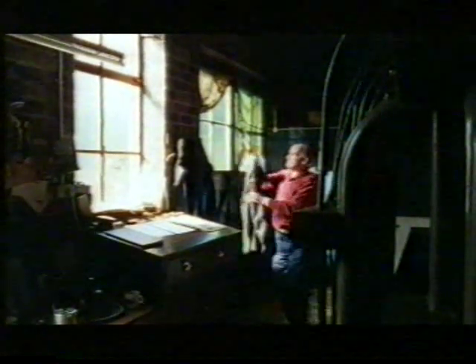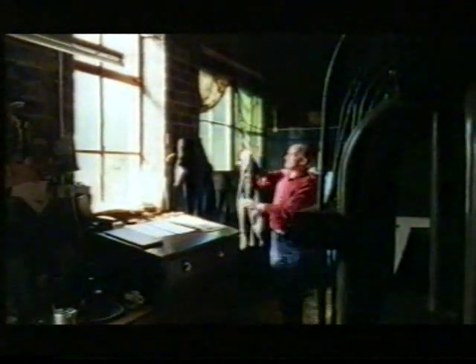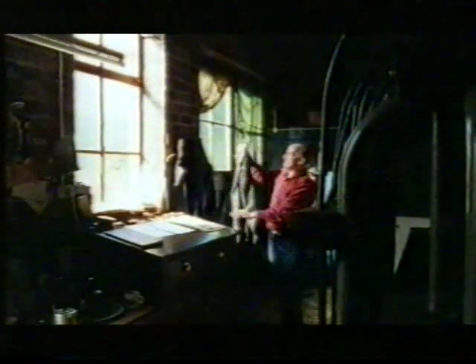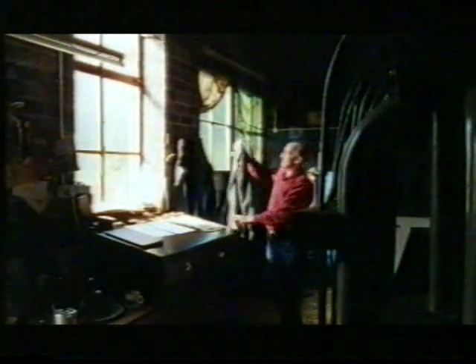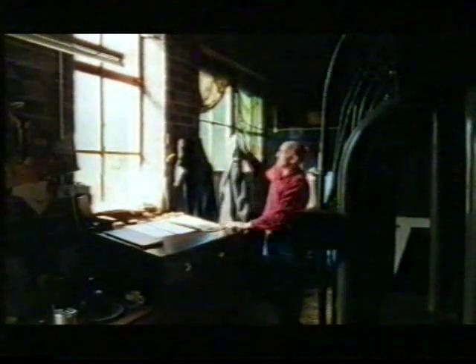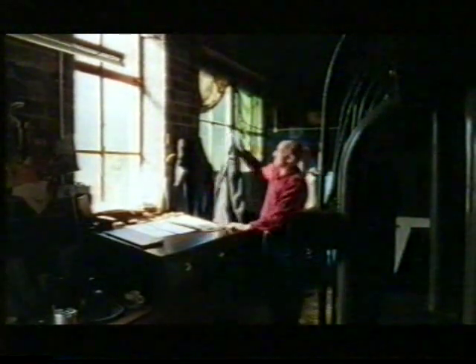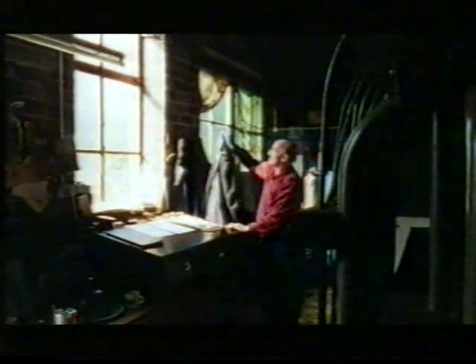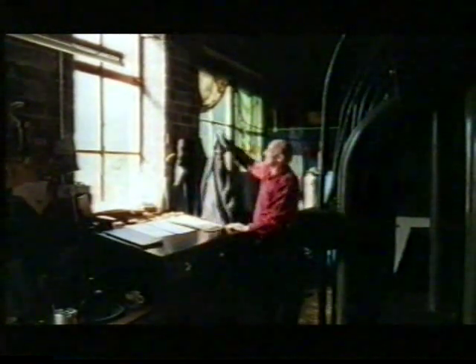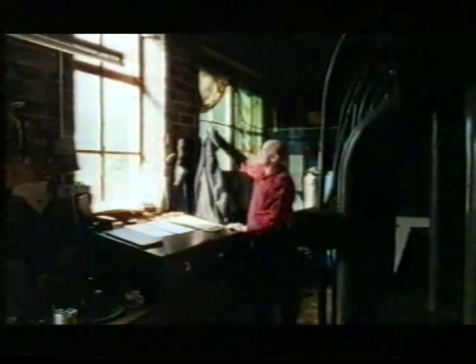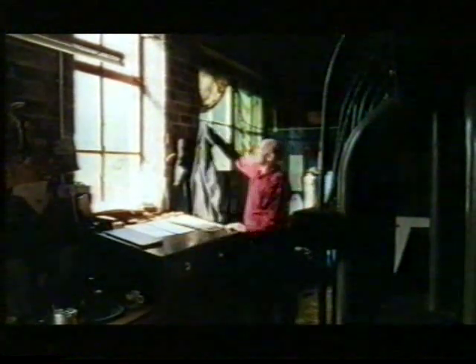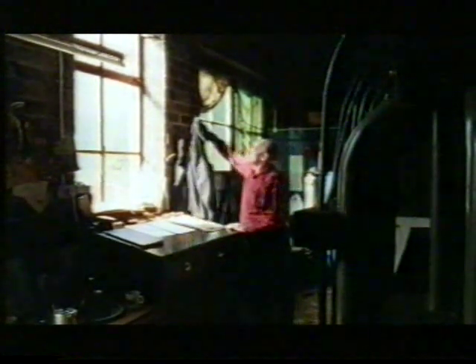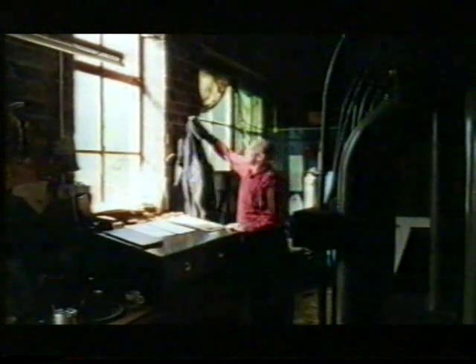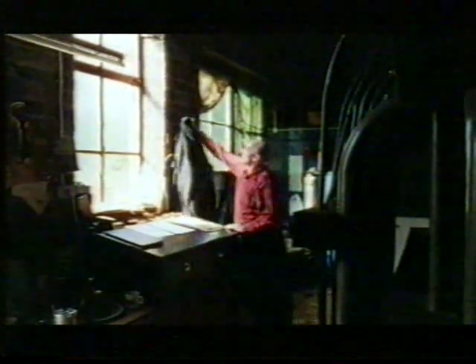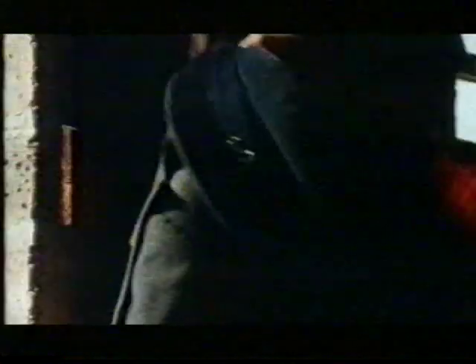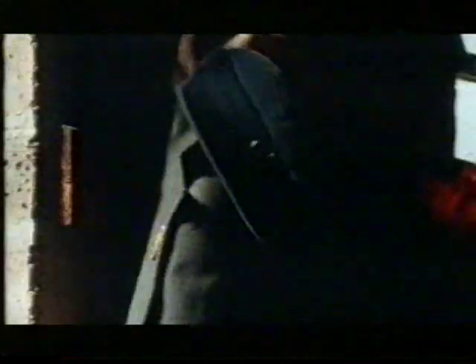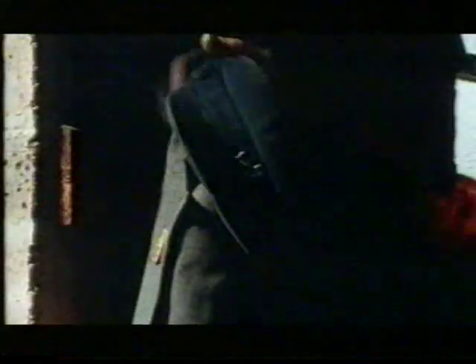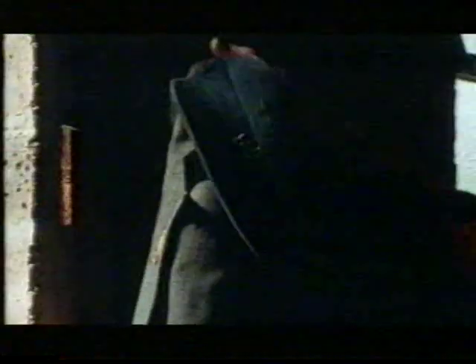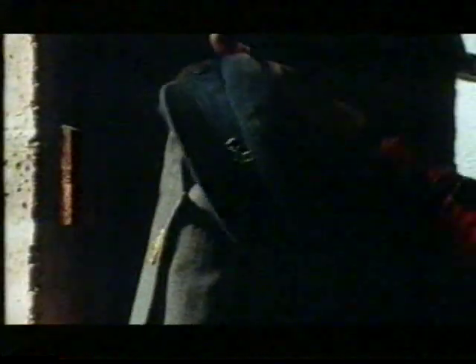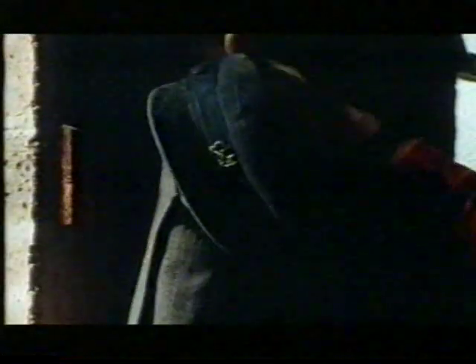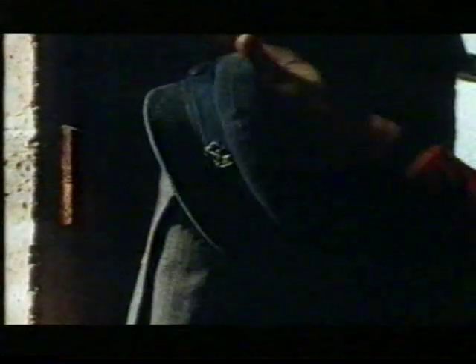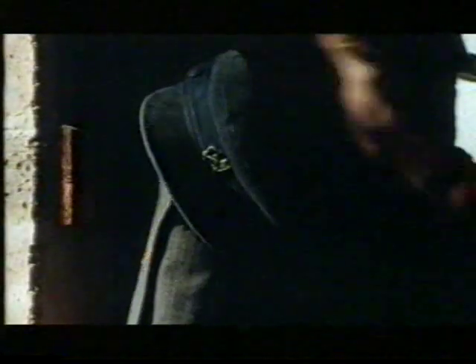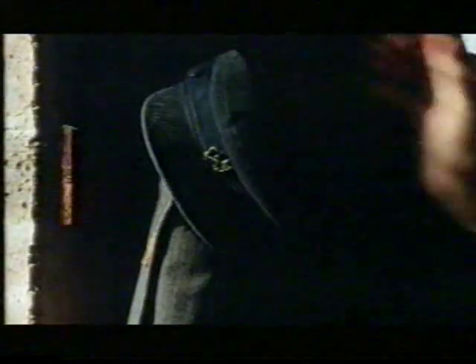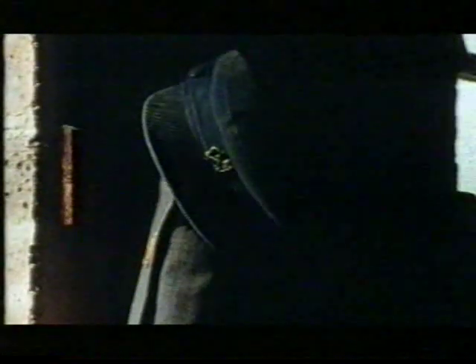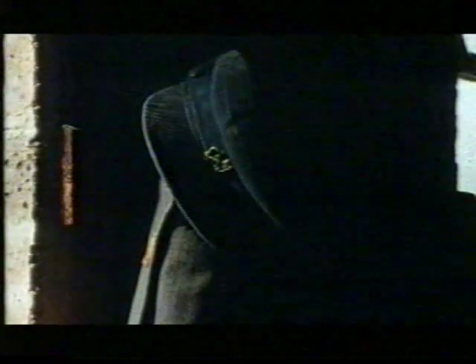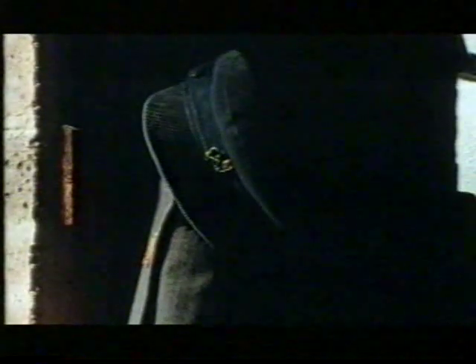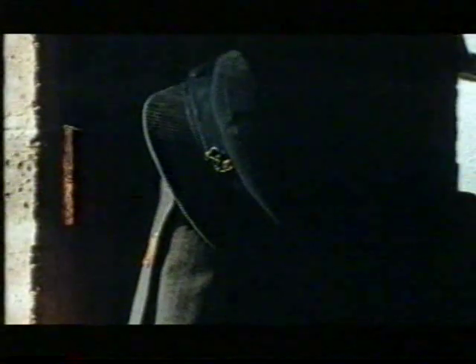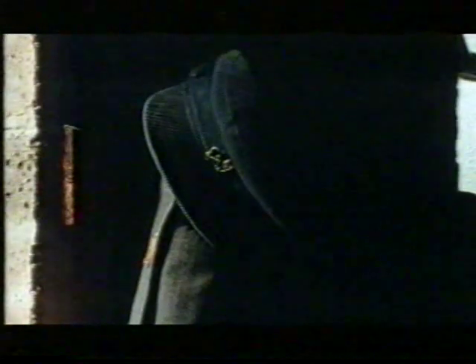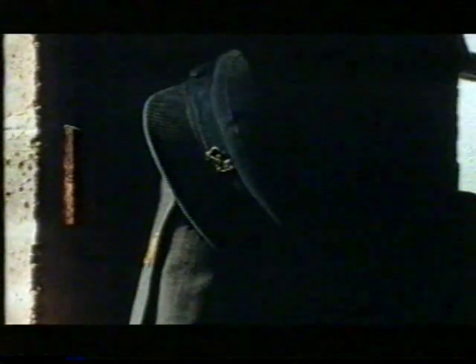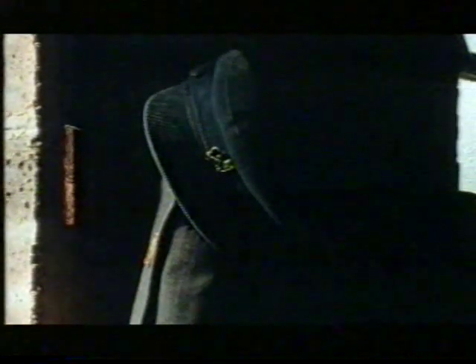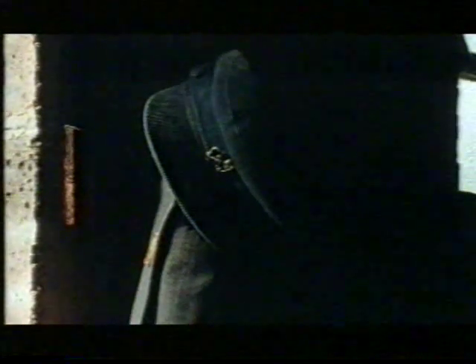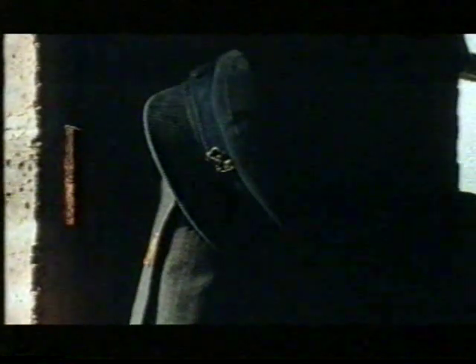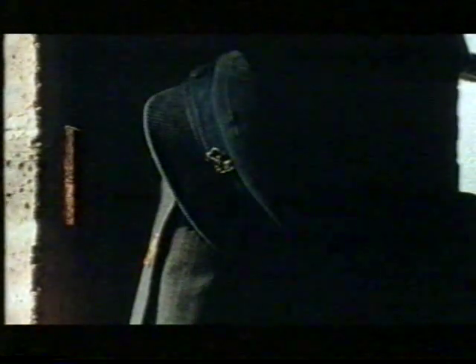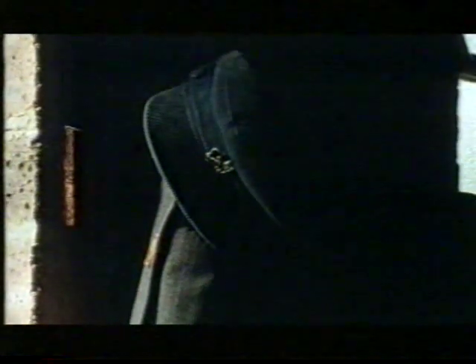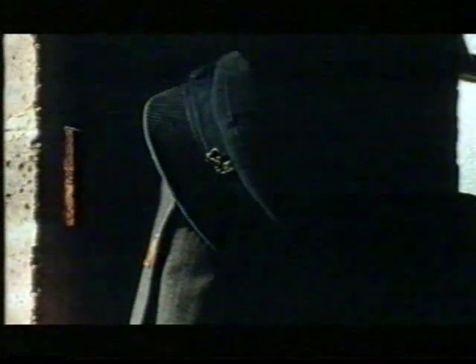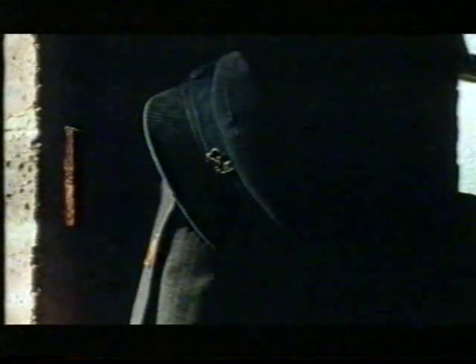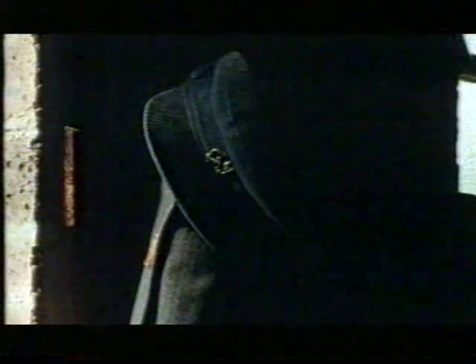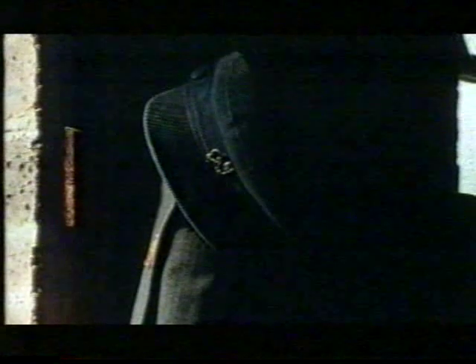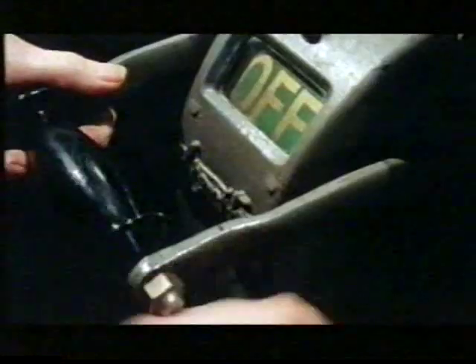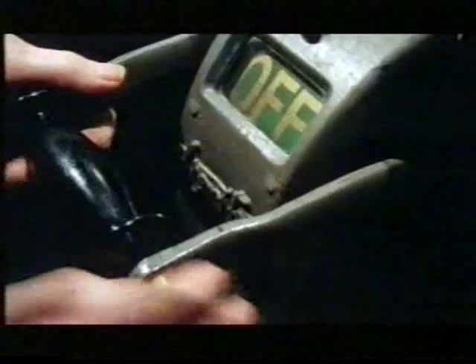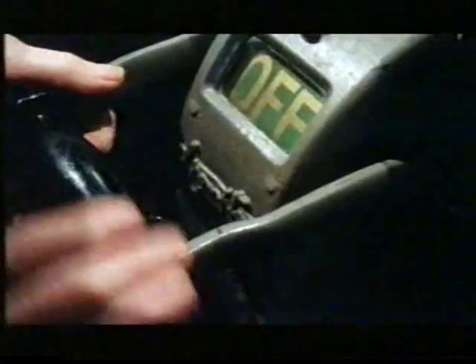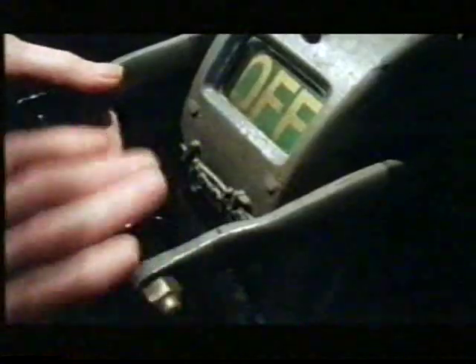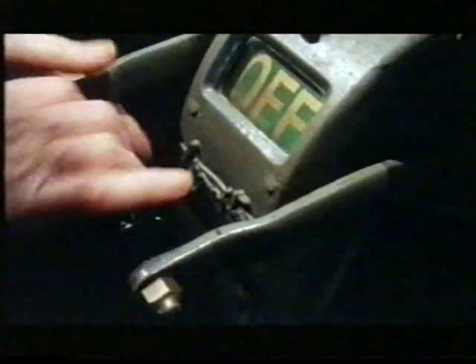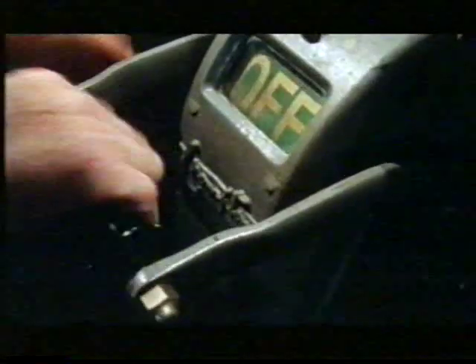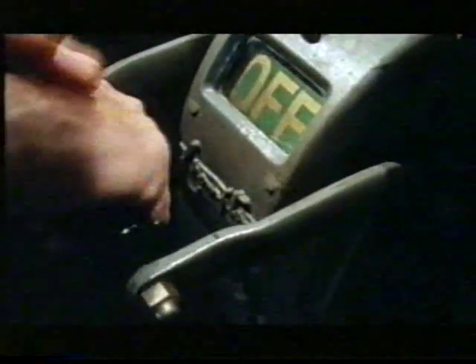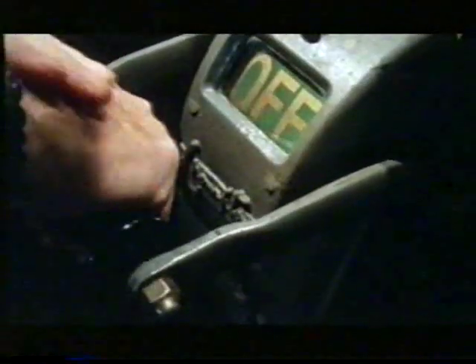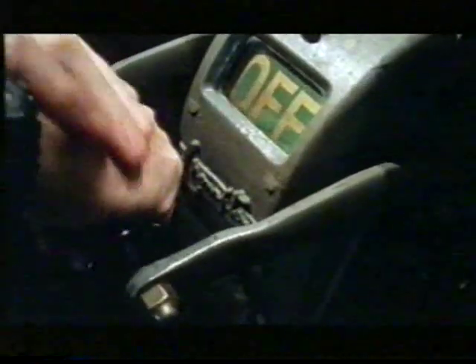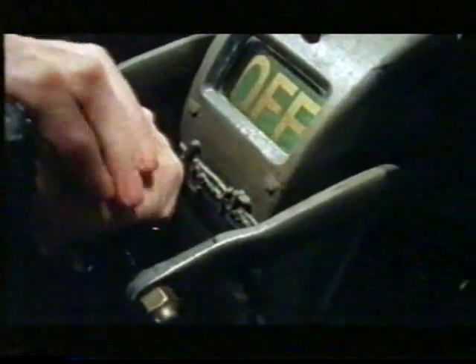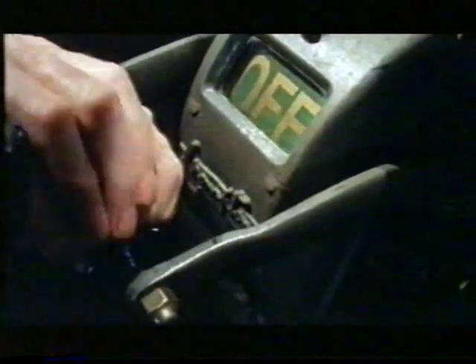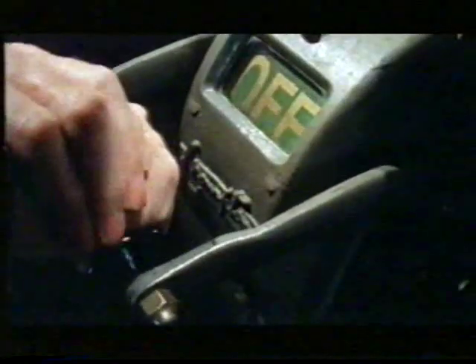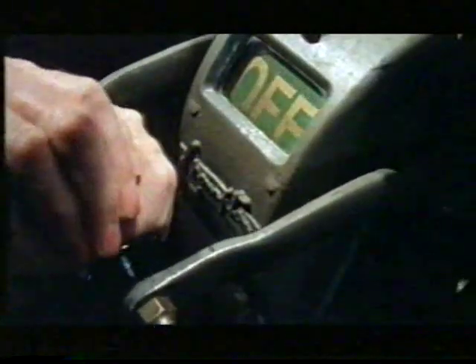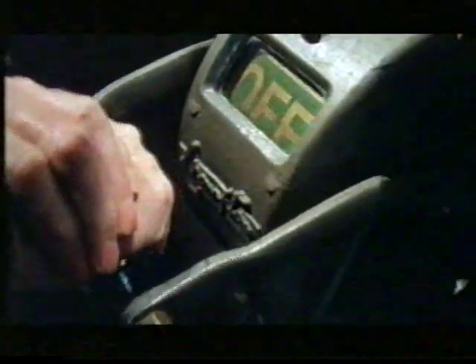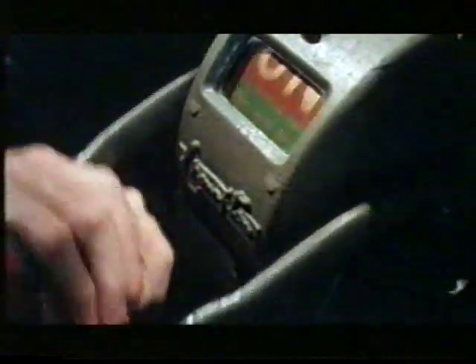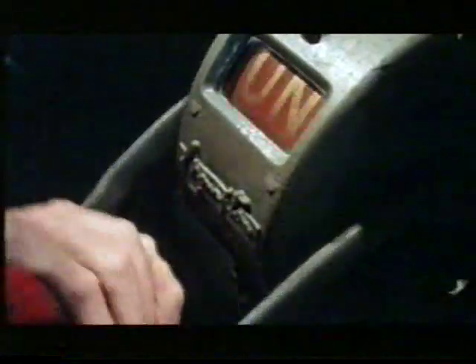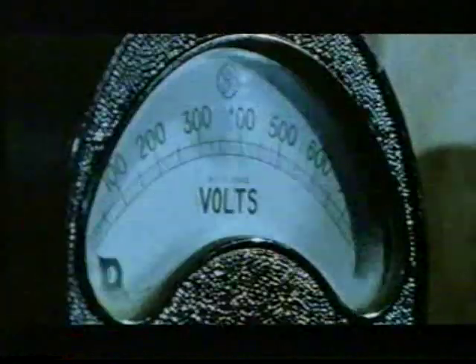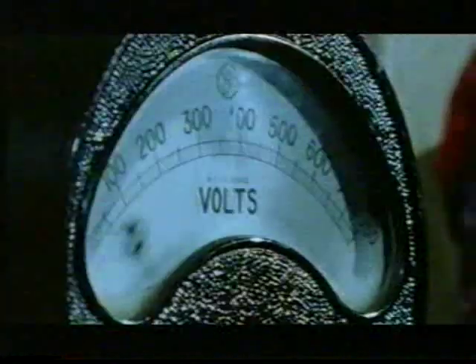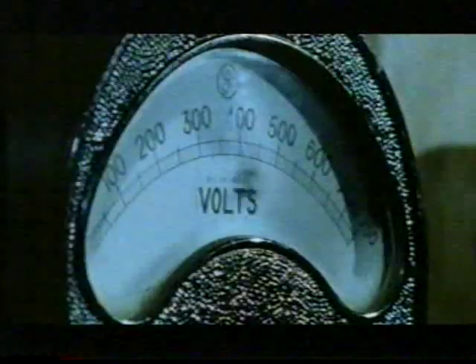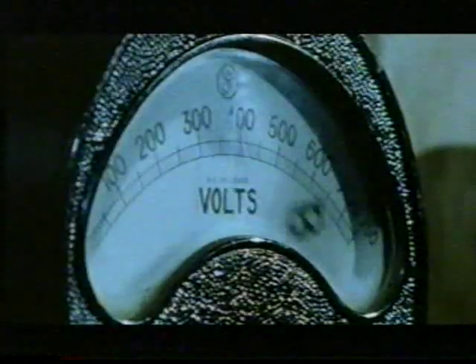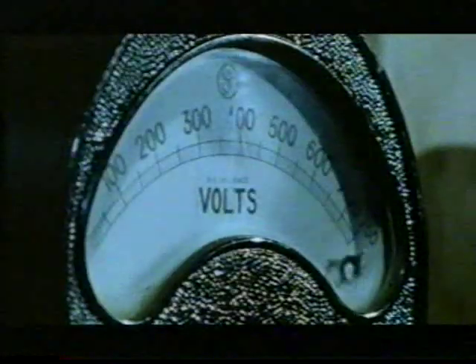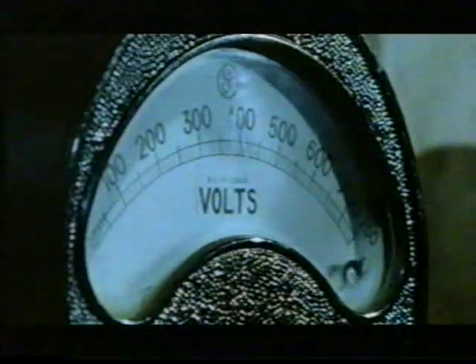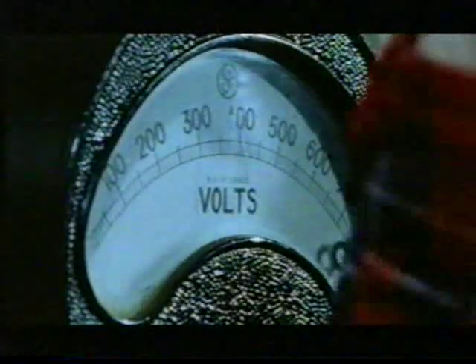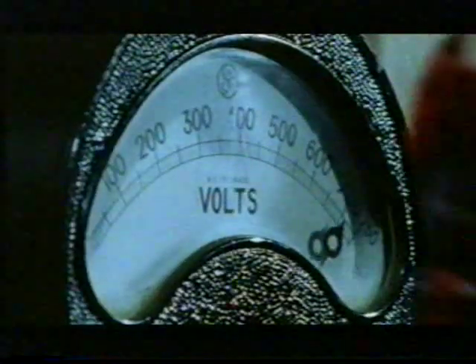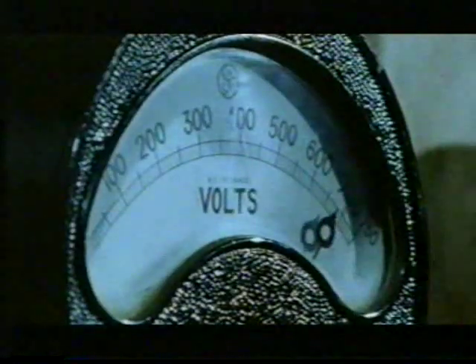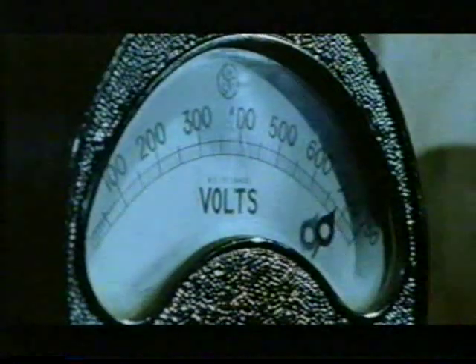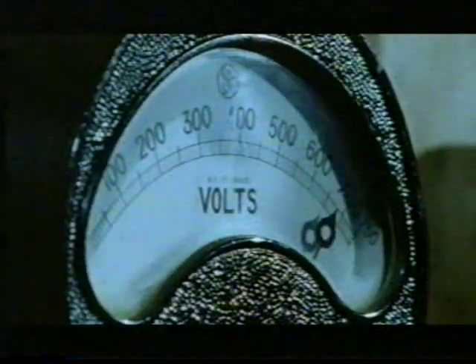Electricity brought the dawn of the modern age. Along with Blackpool, the Isle of Man pioneered electric trams in Britain.